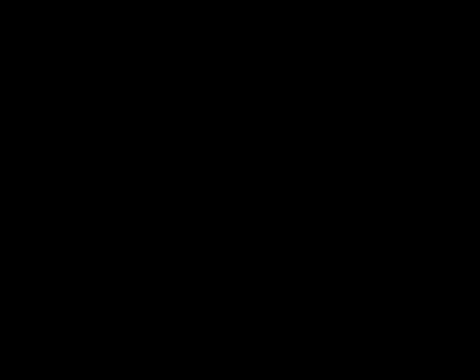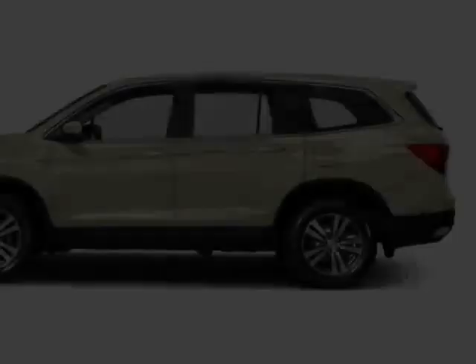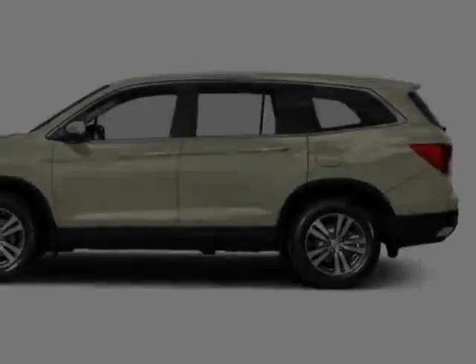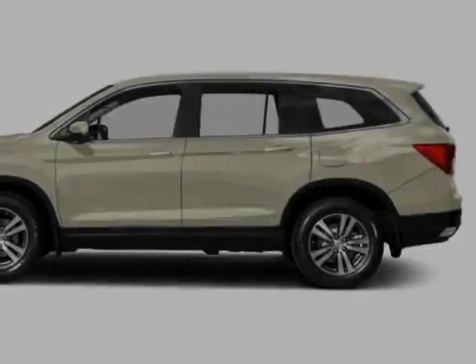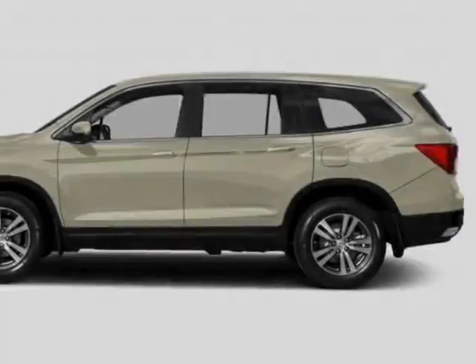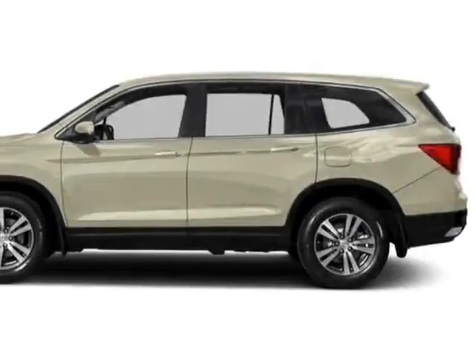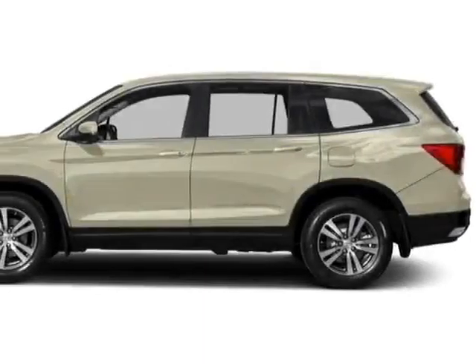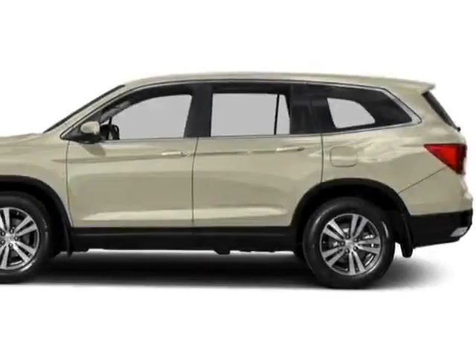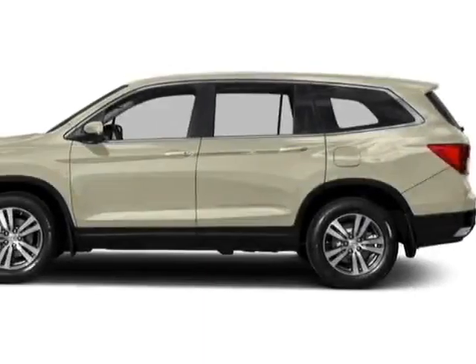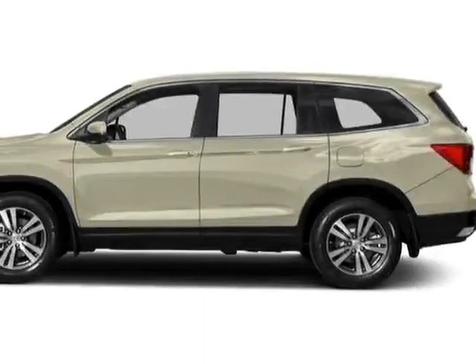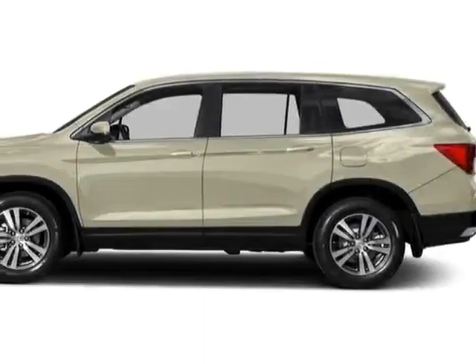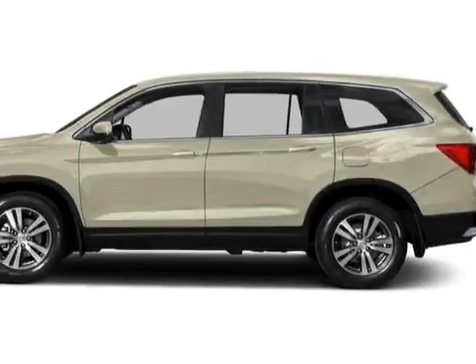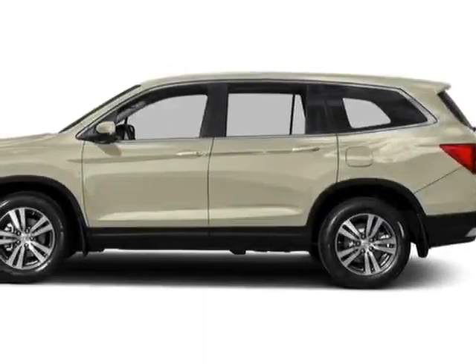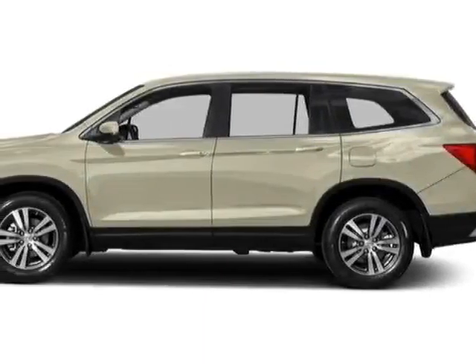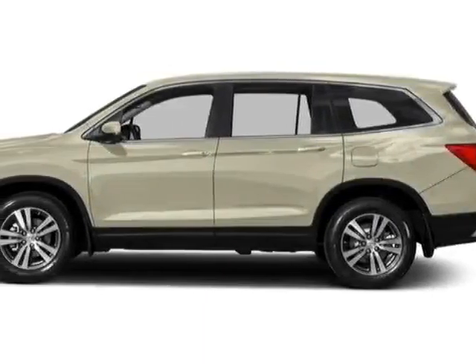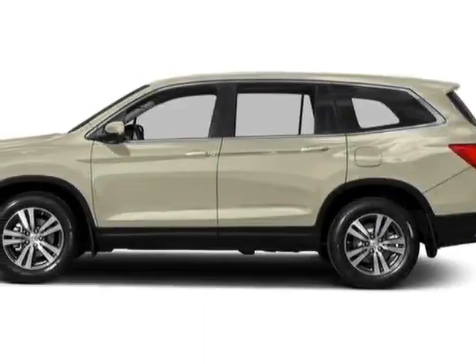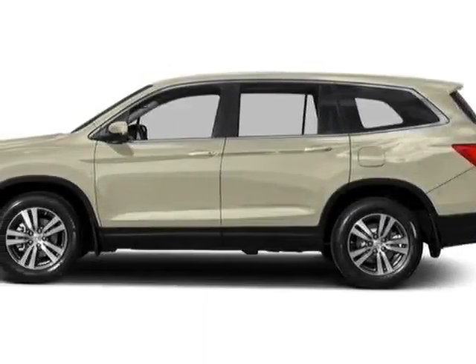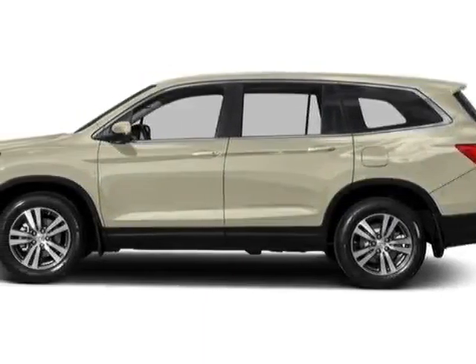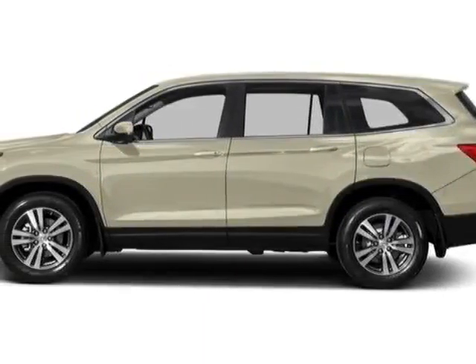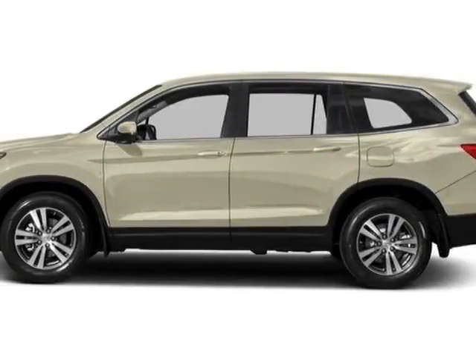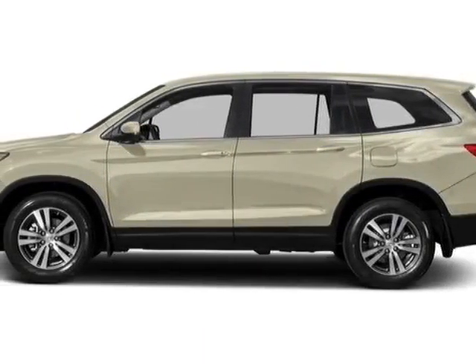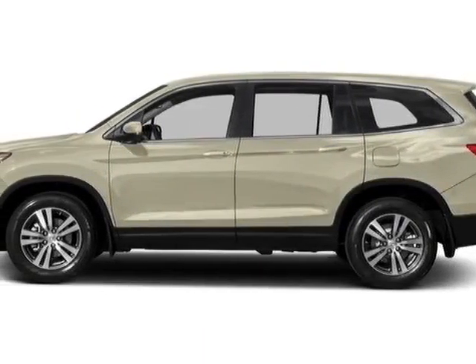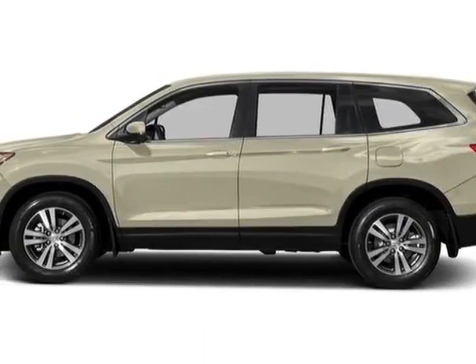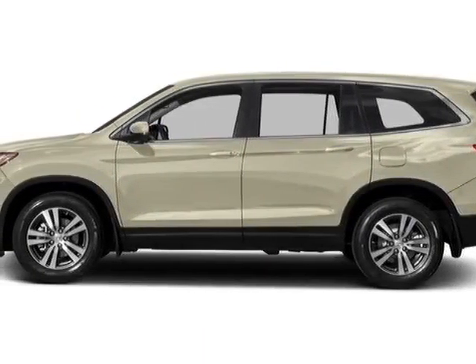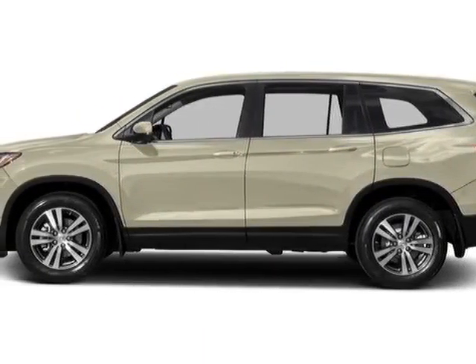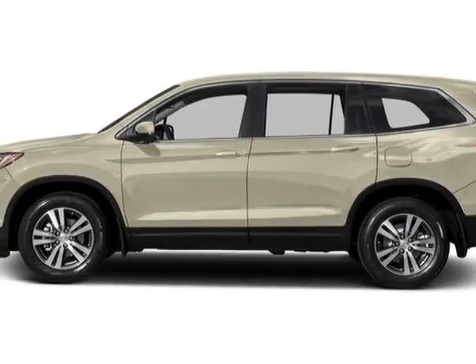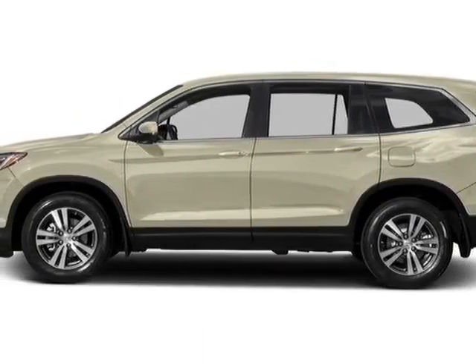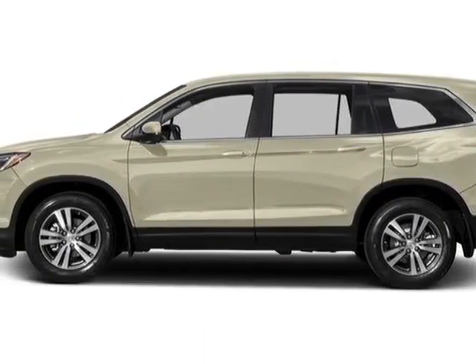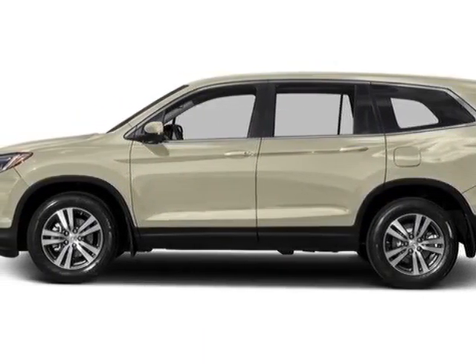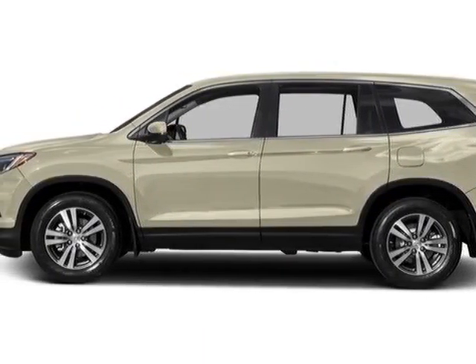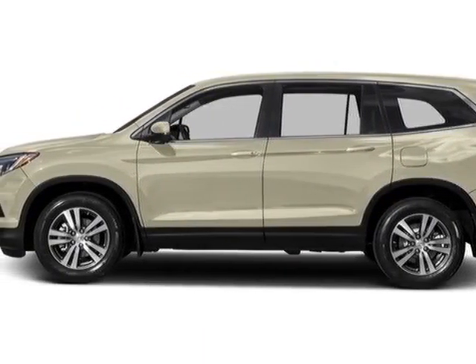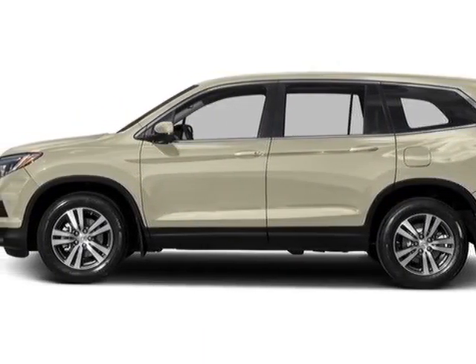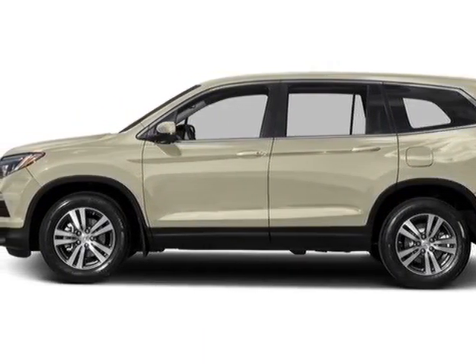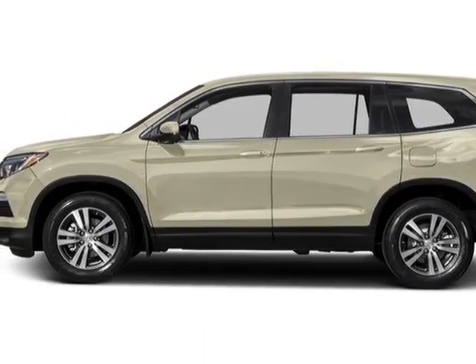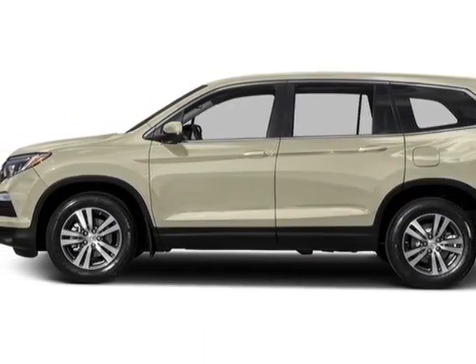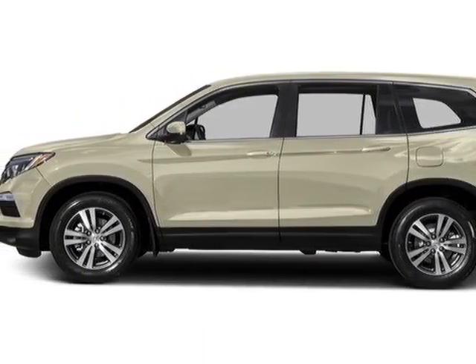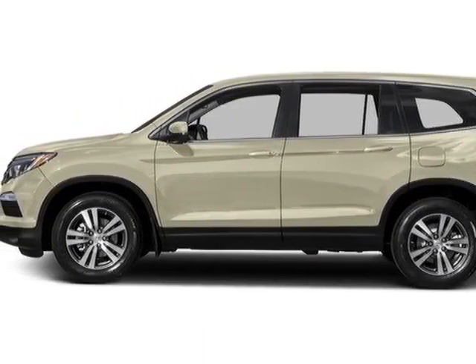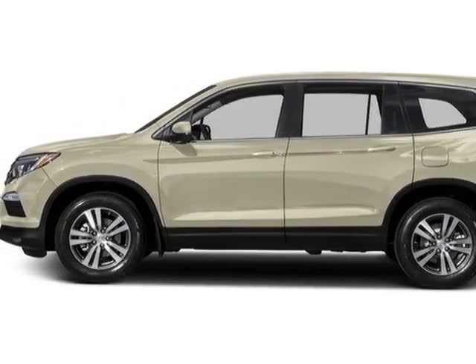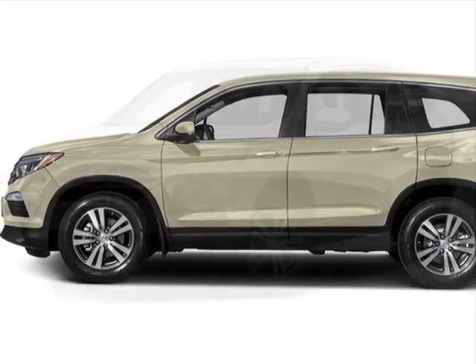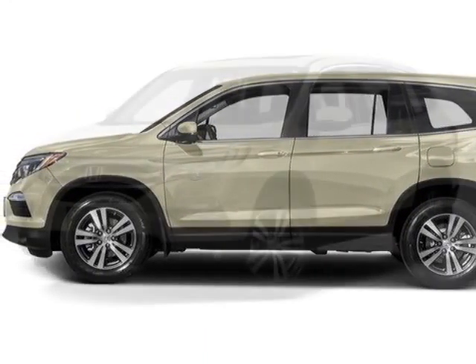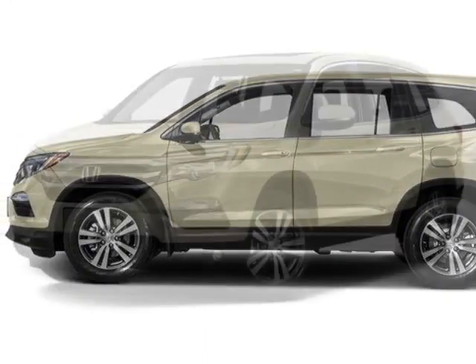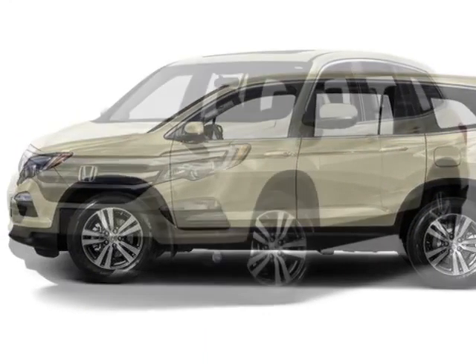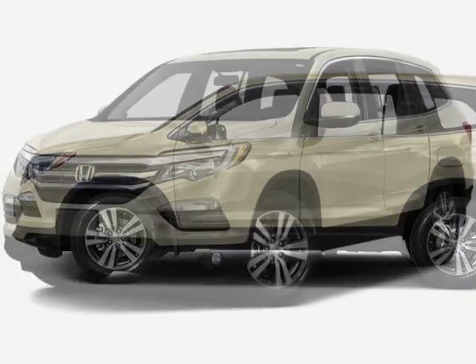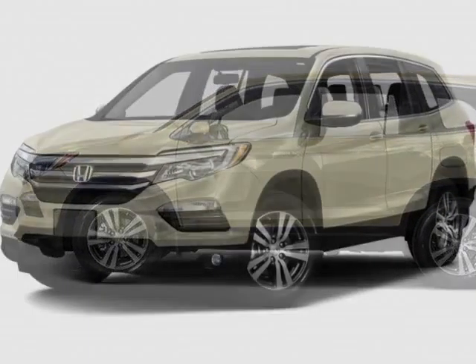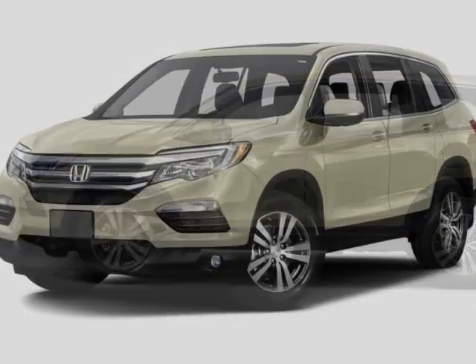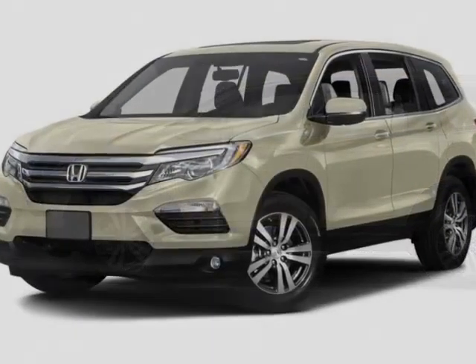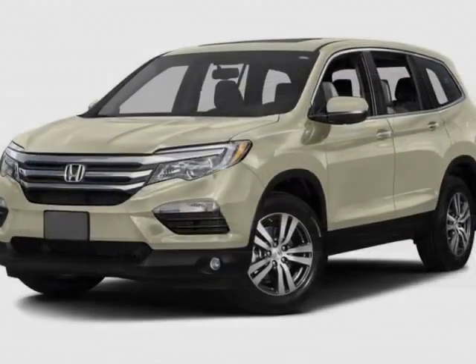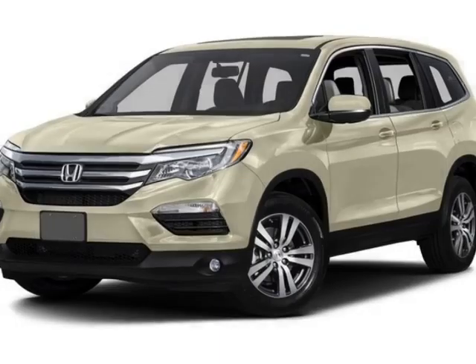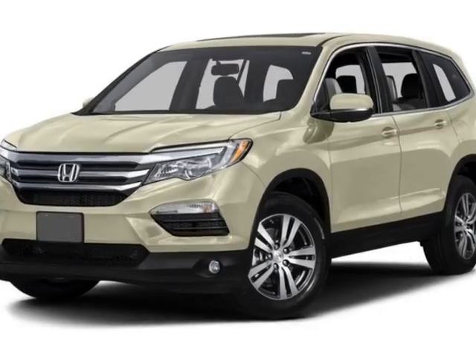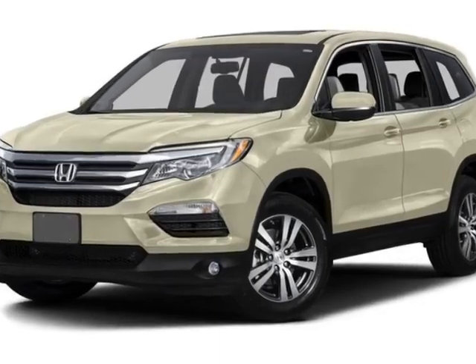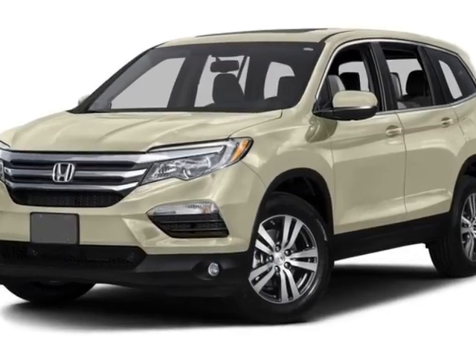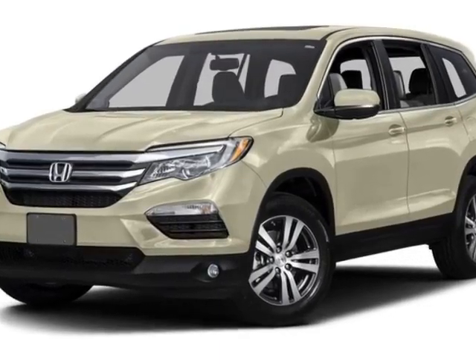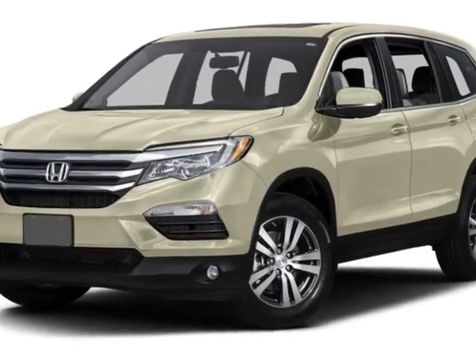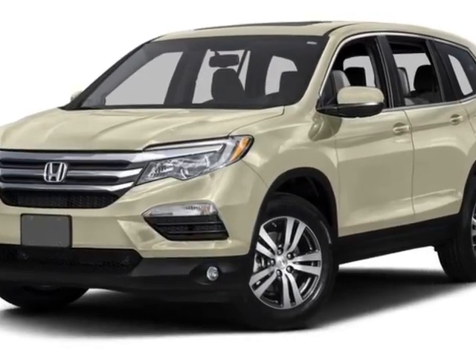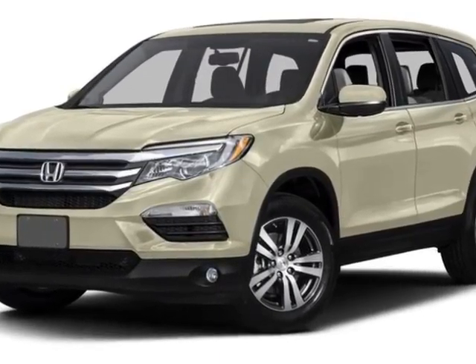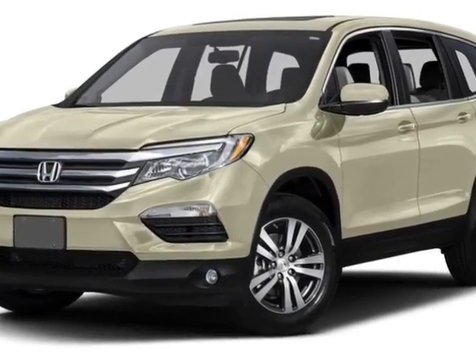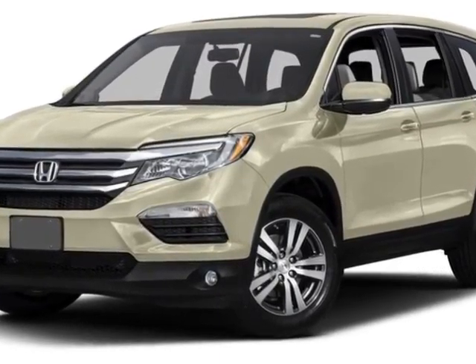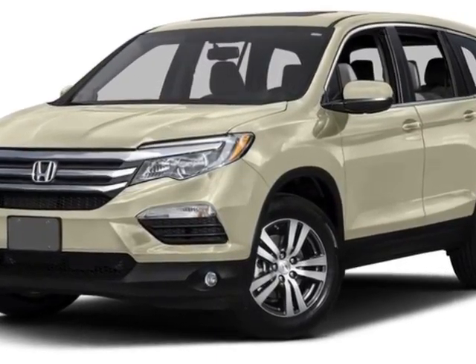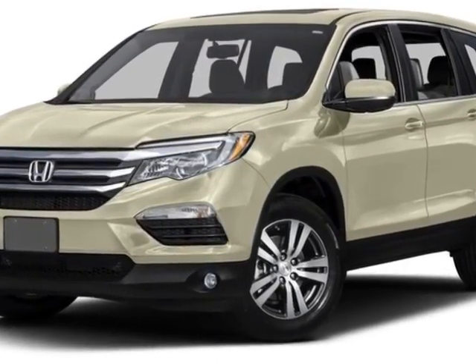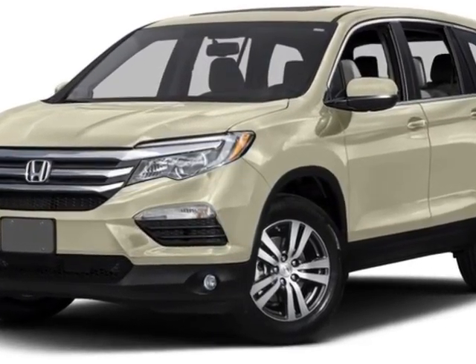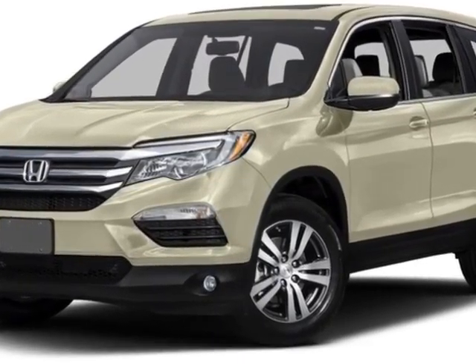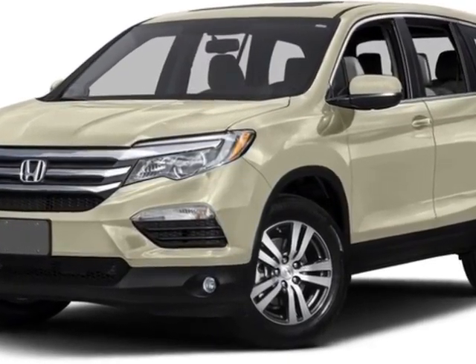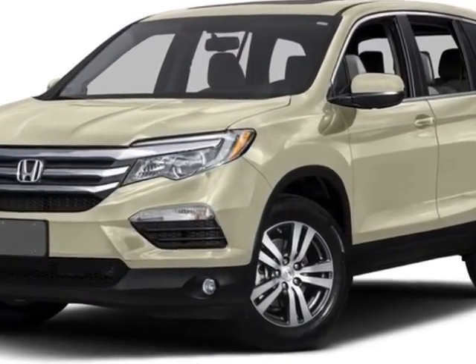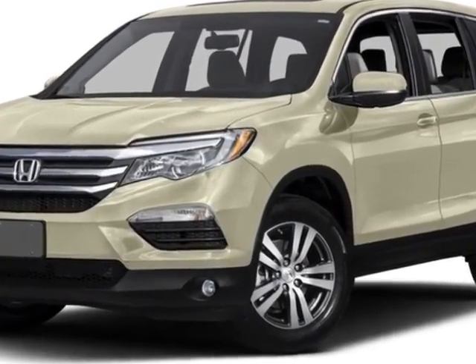Look at this new 2016 Honda Pilot. For your protection, this vehicle has a full factory warranty.